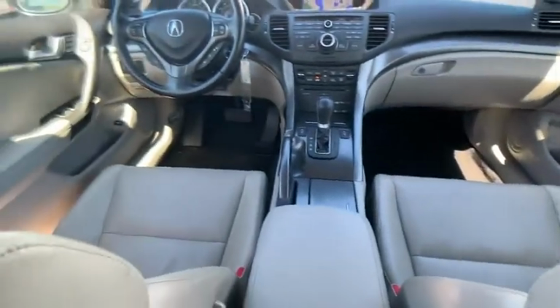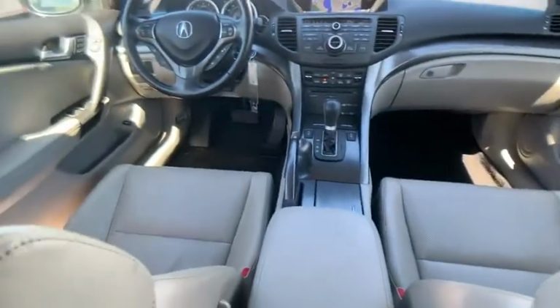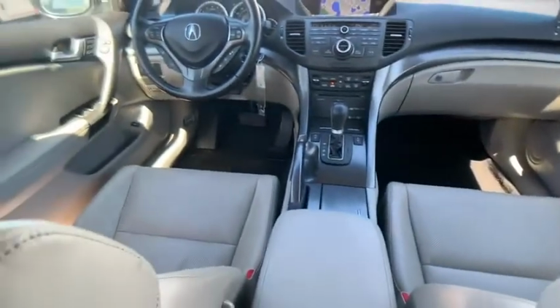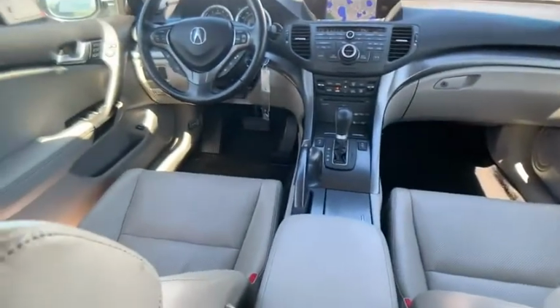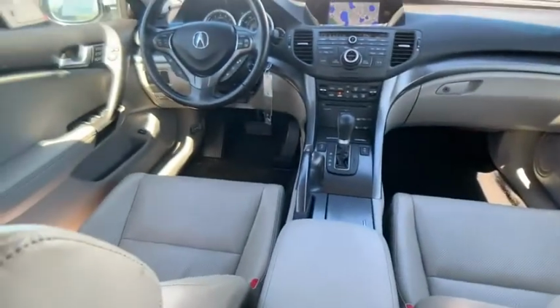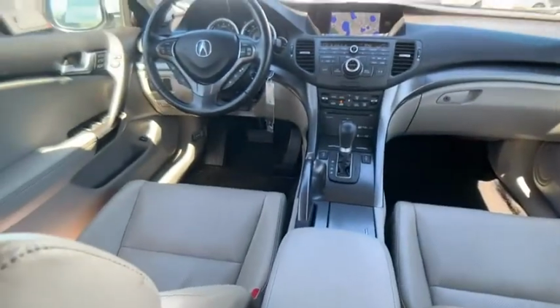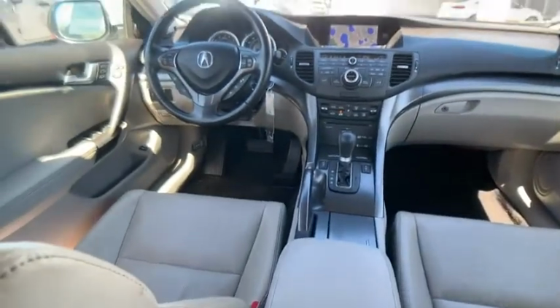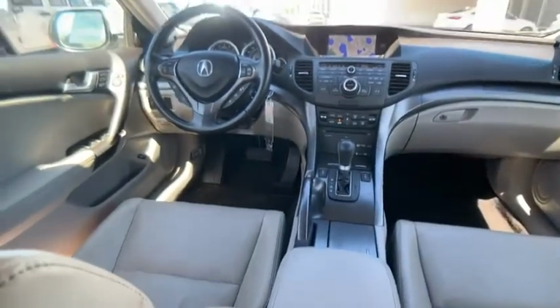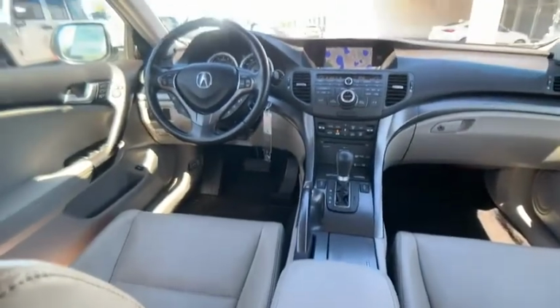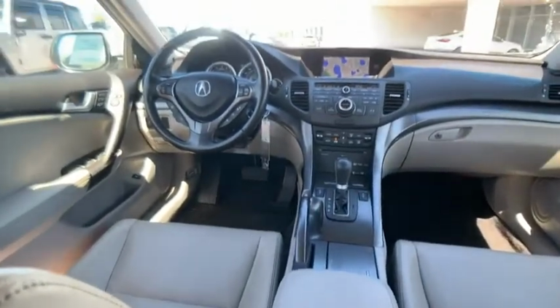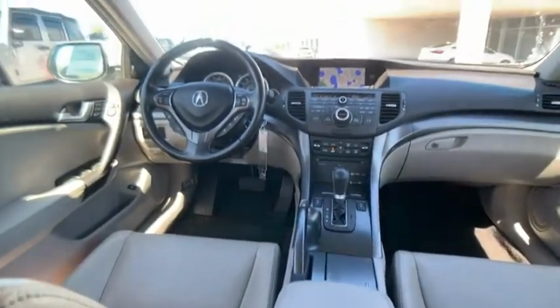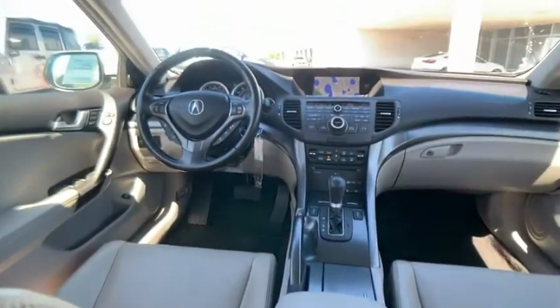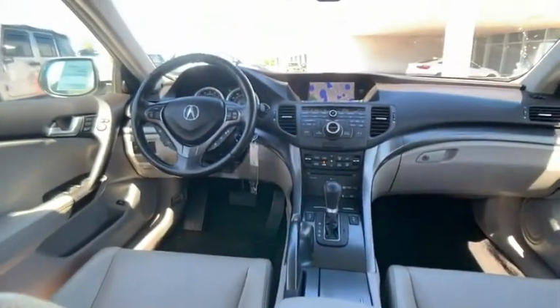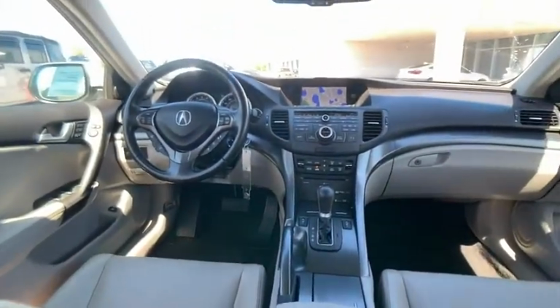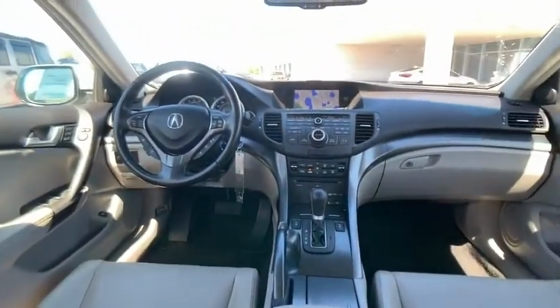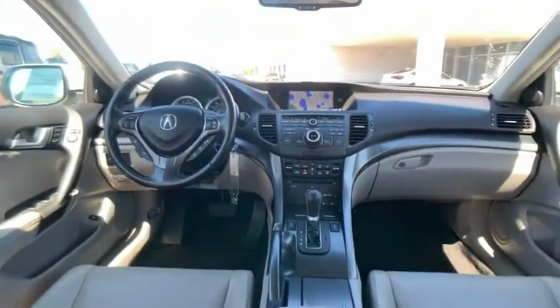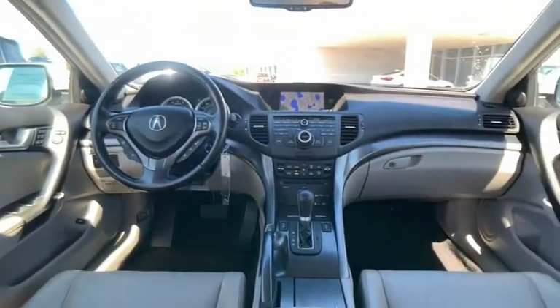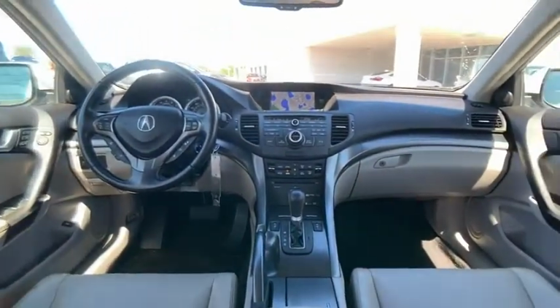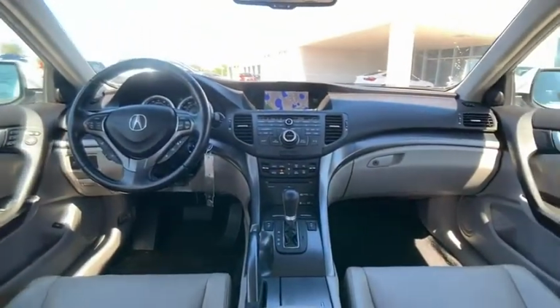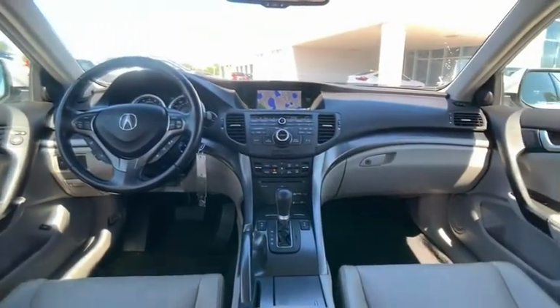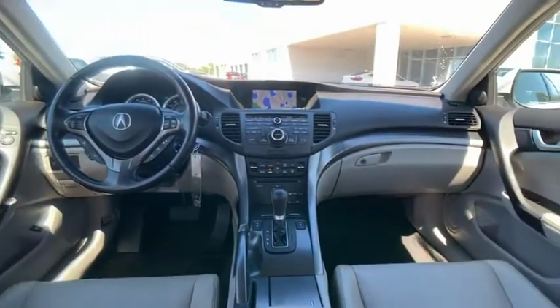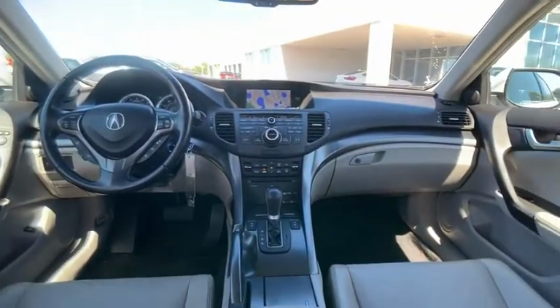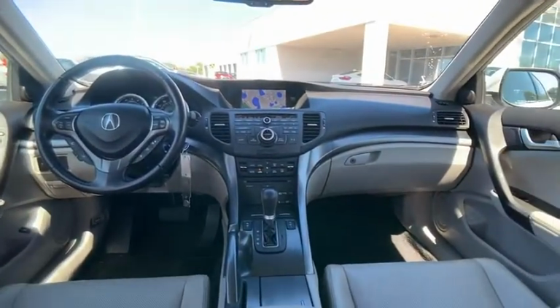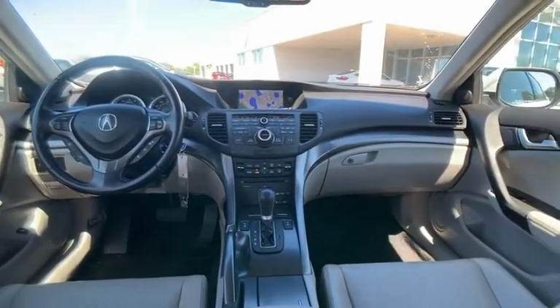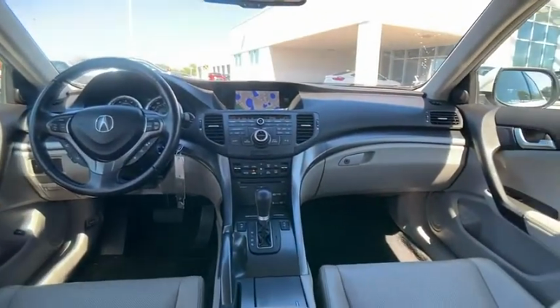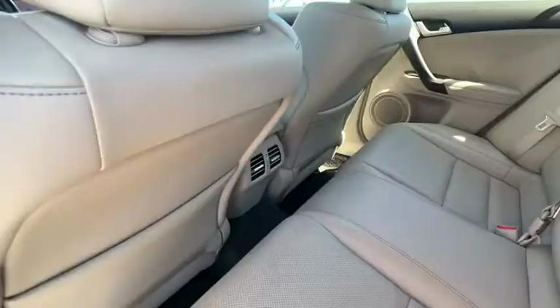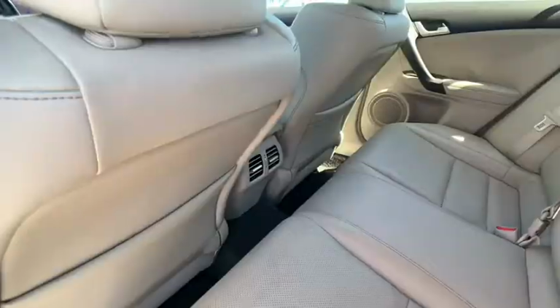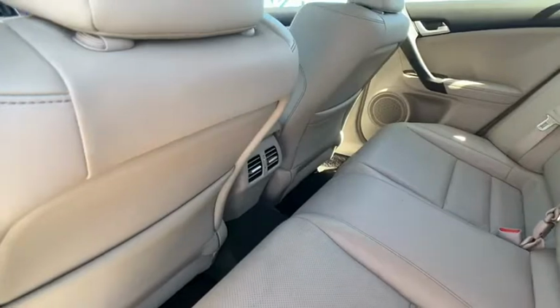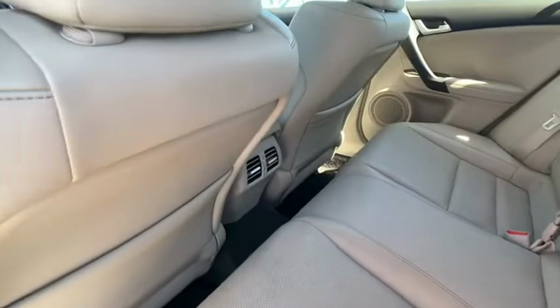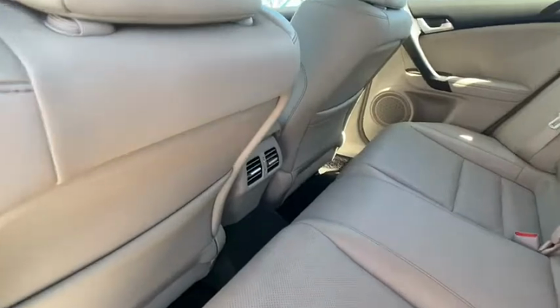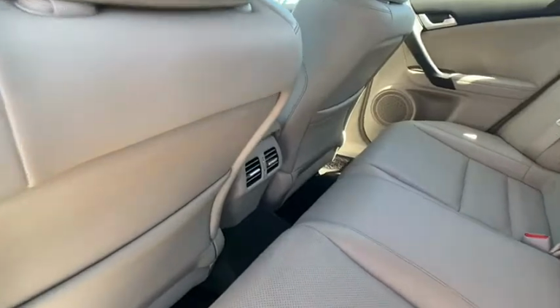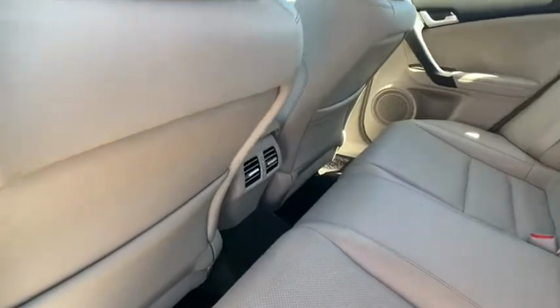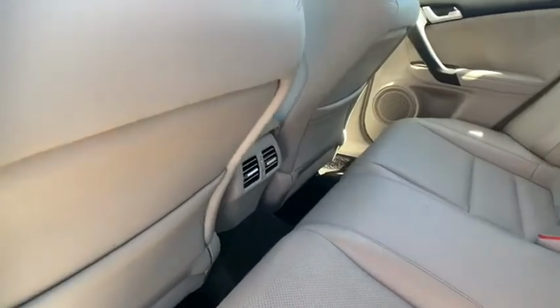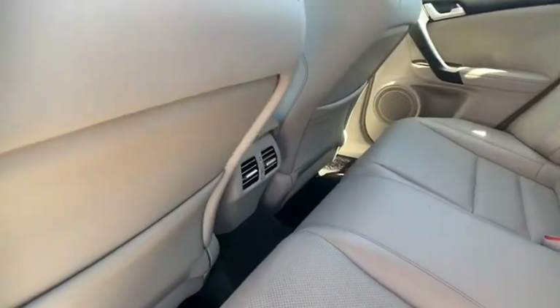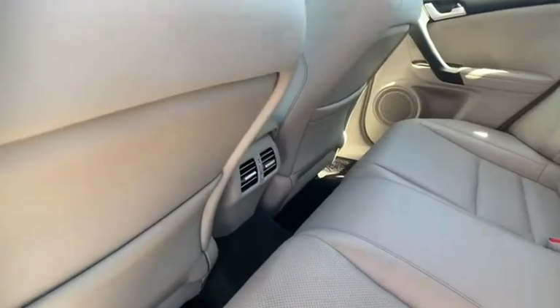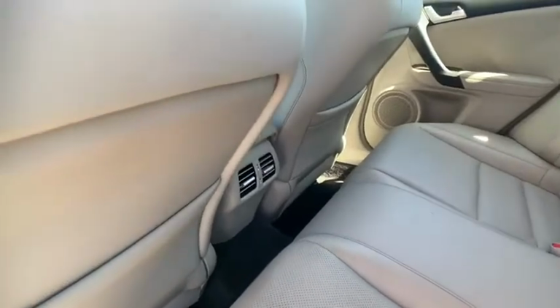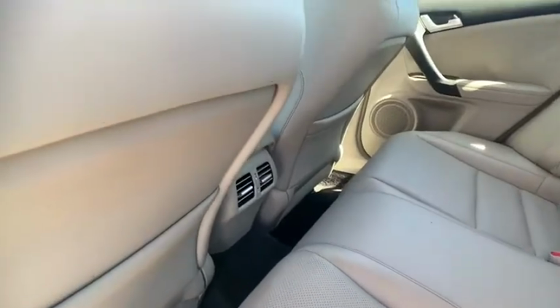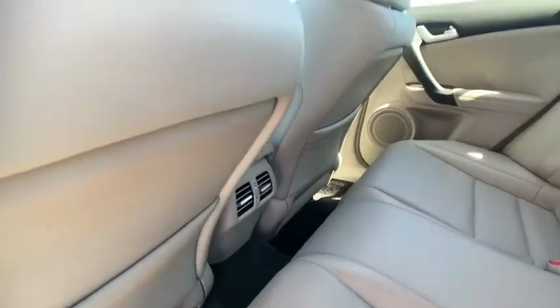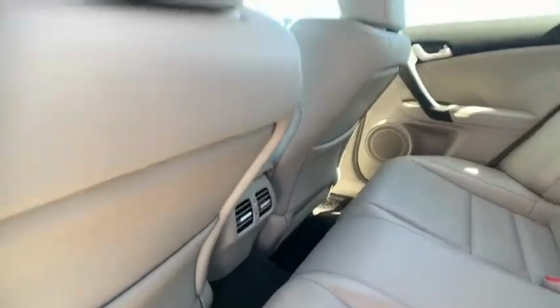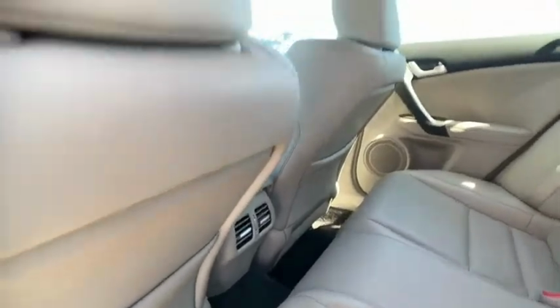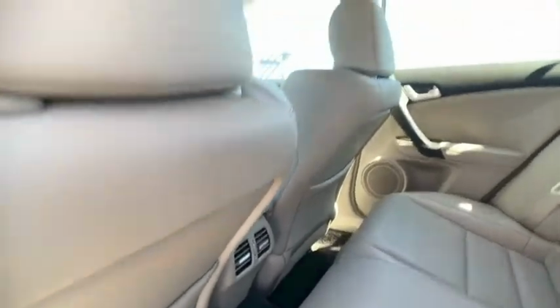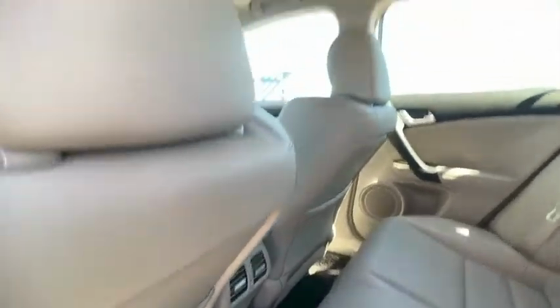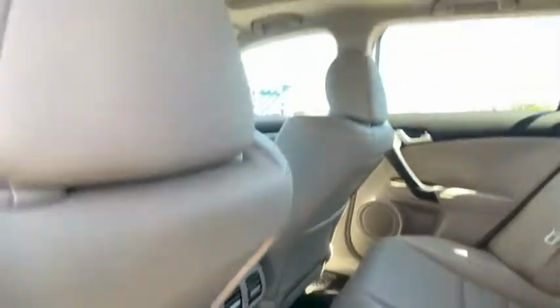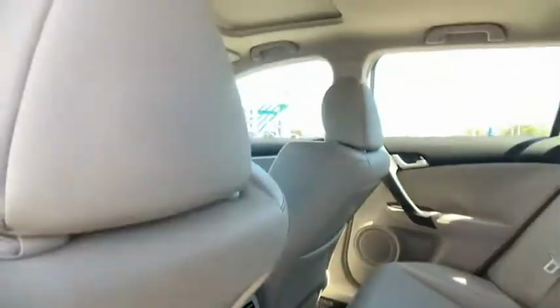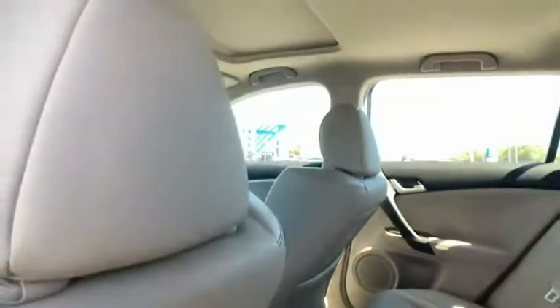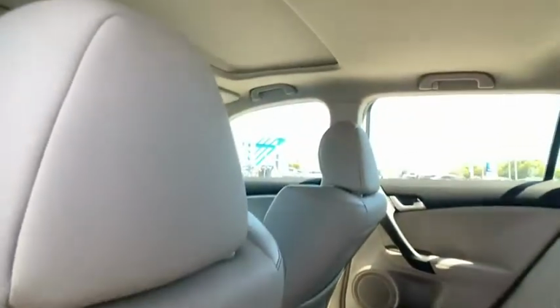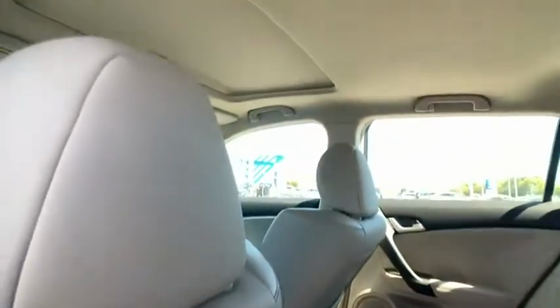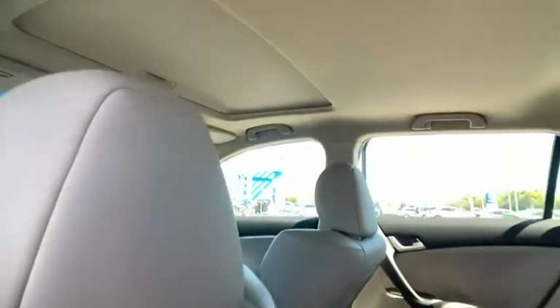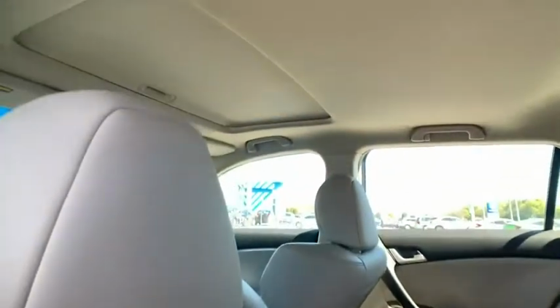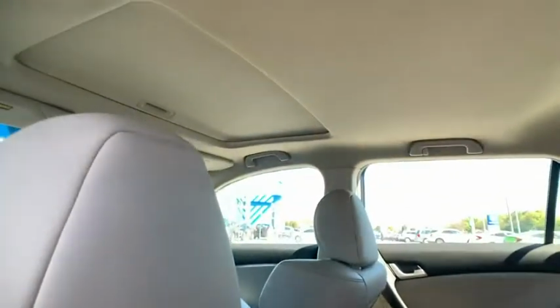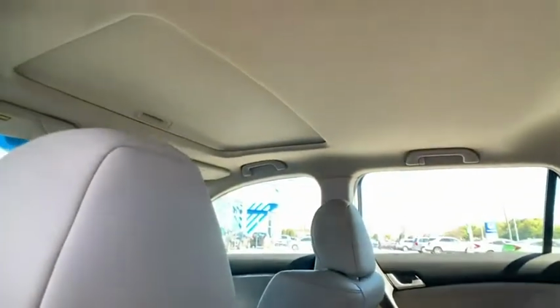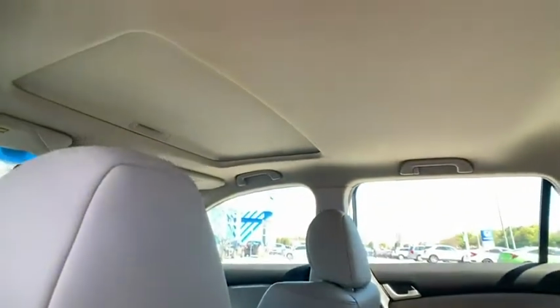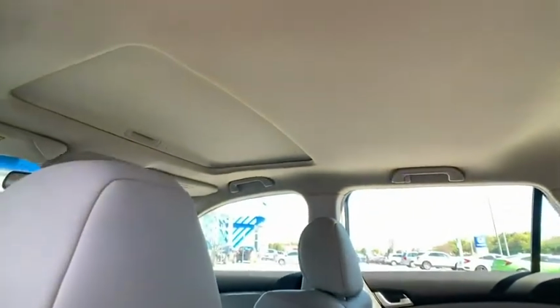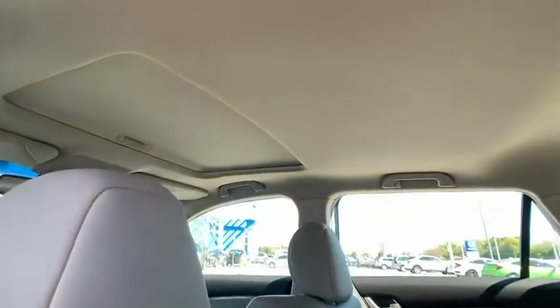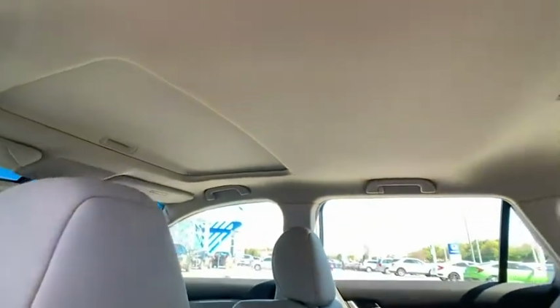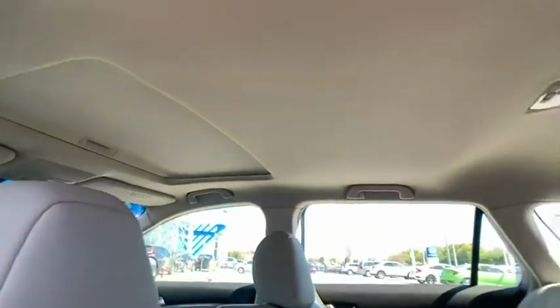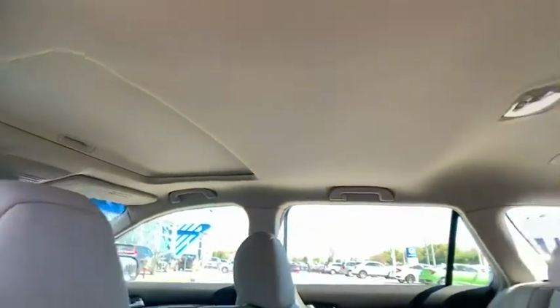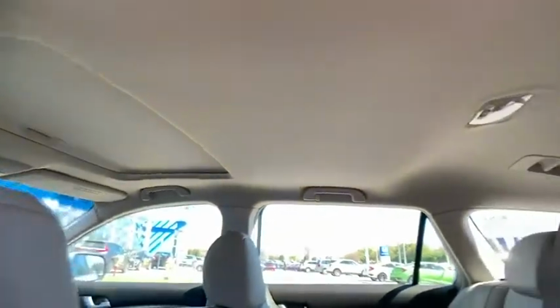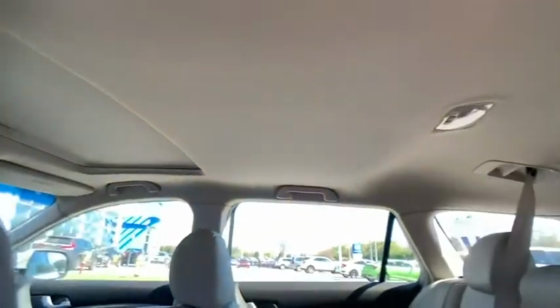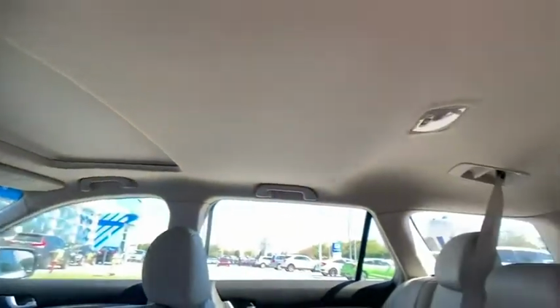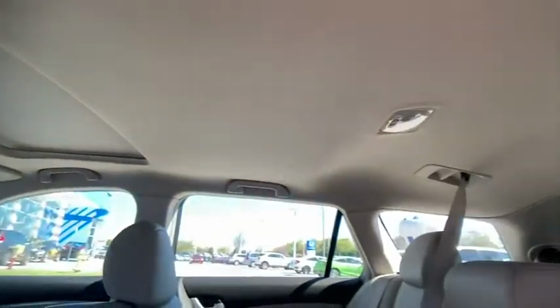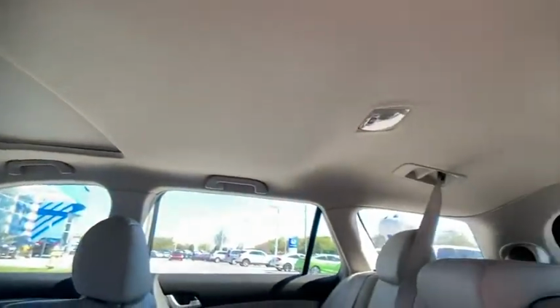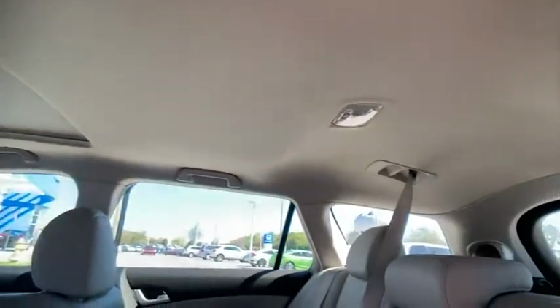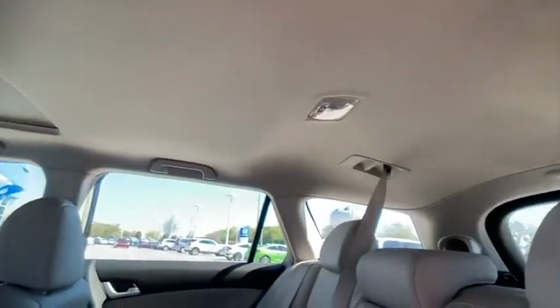Hands-free communication, FWD, rear window defroster, child safety locks, power door locks, fog lights.